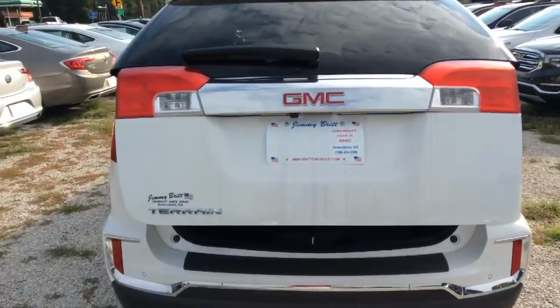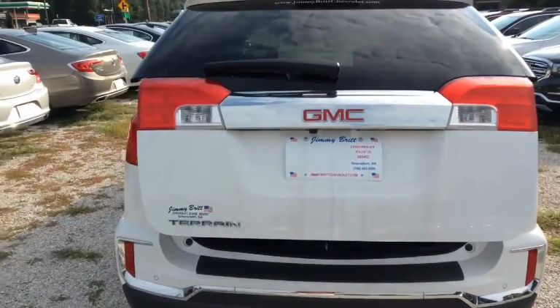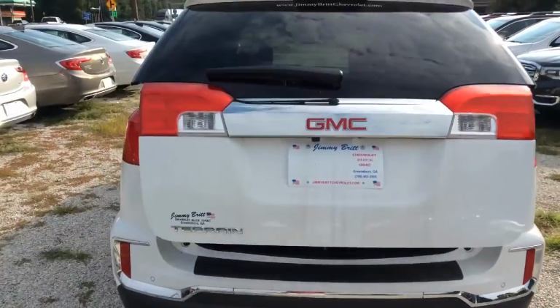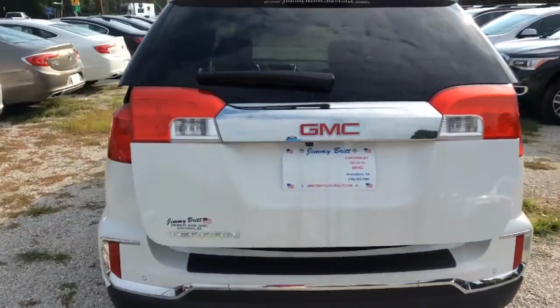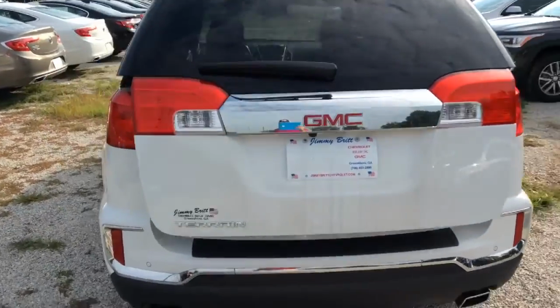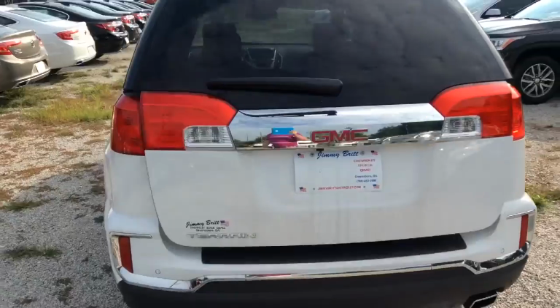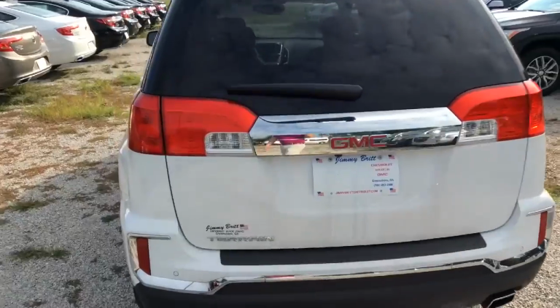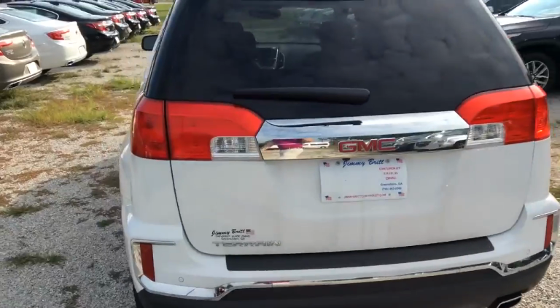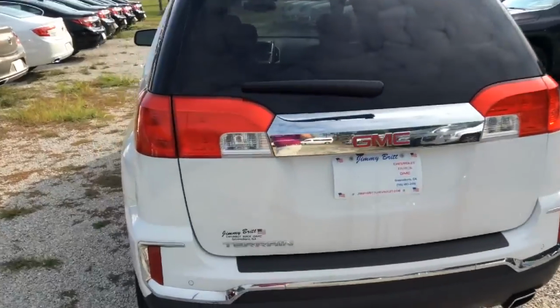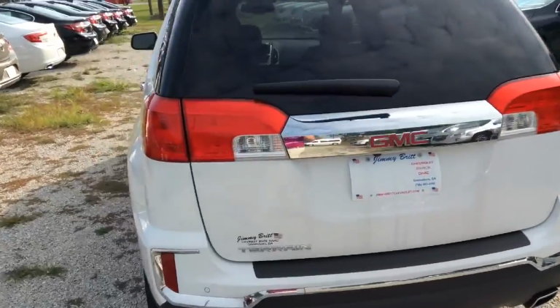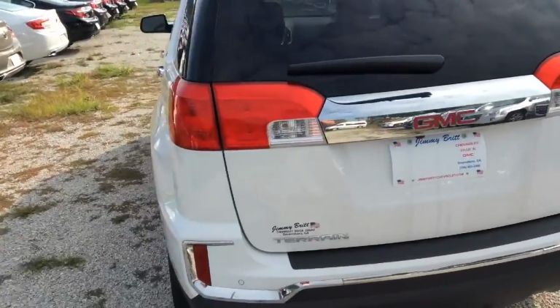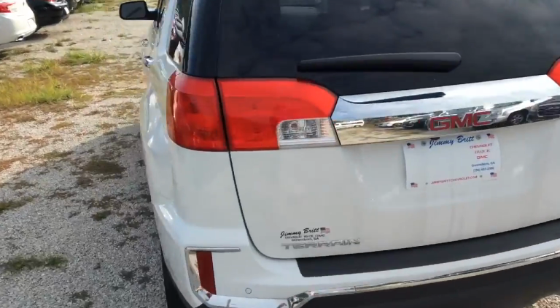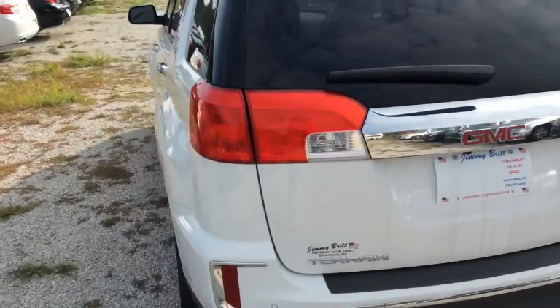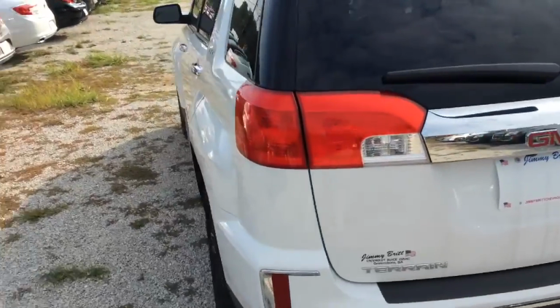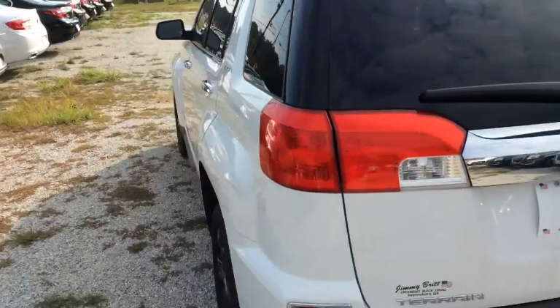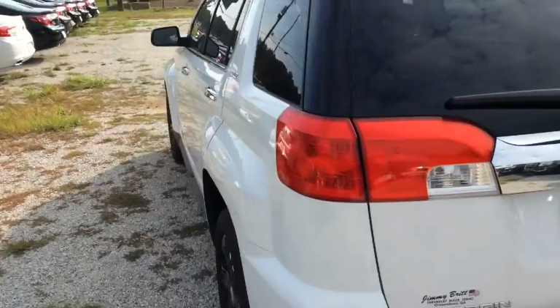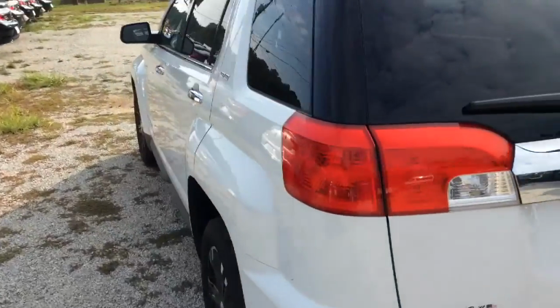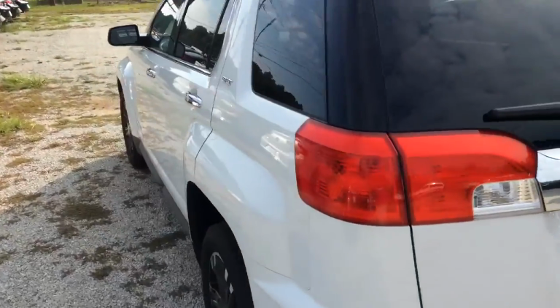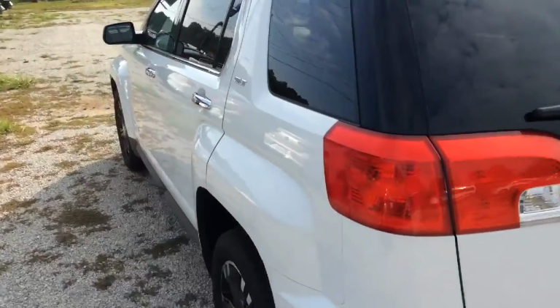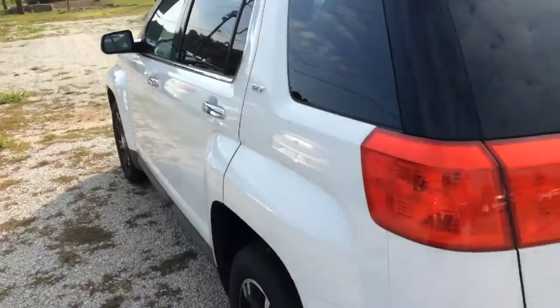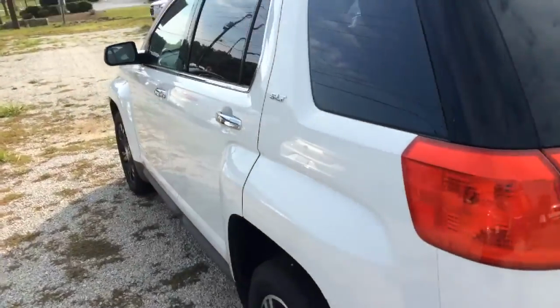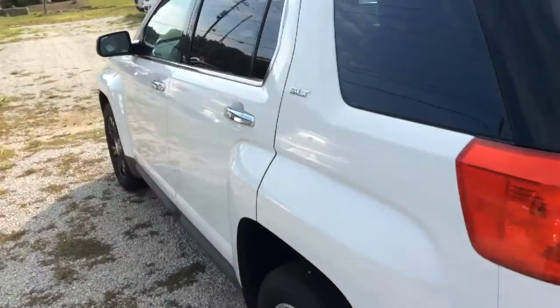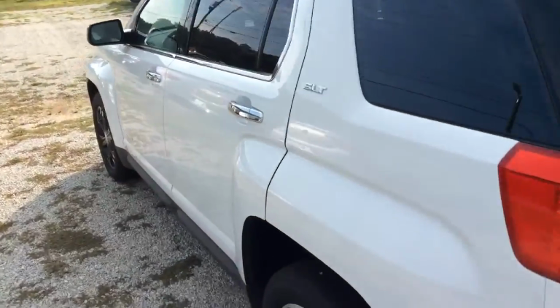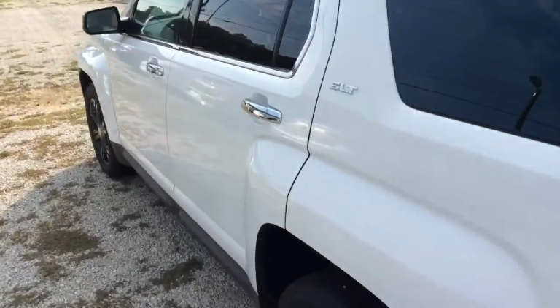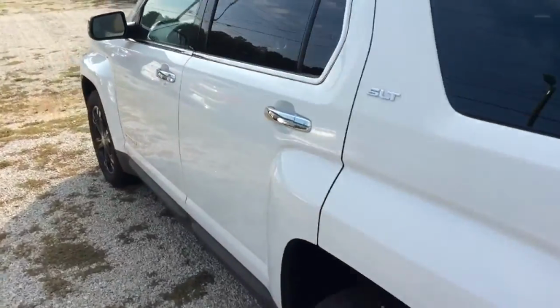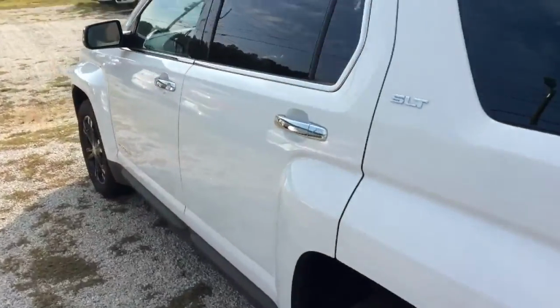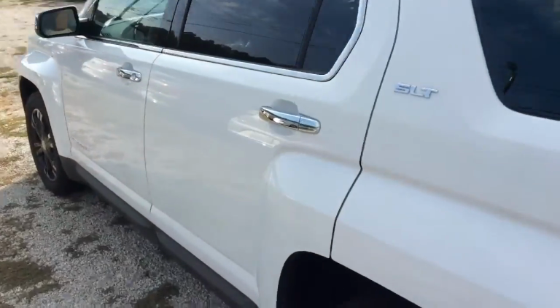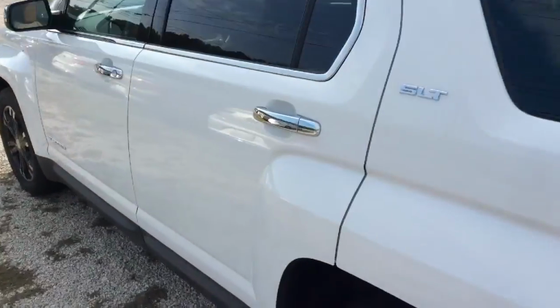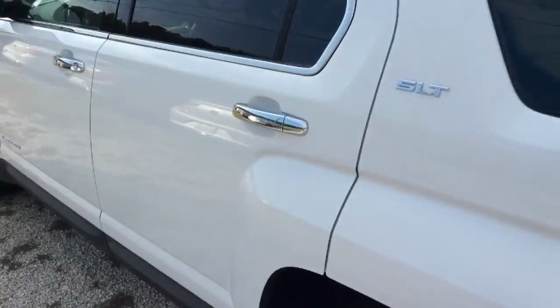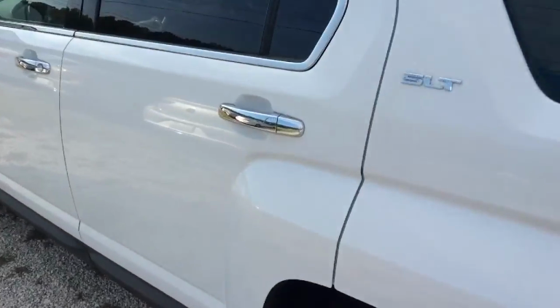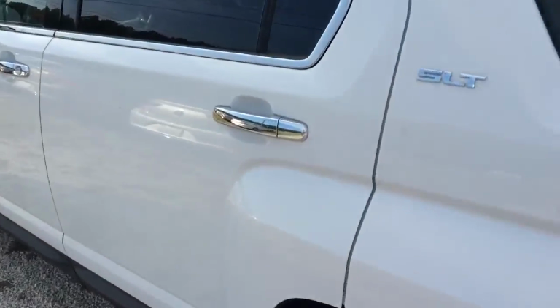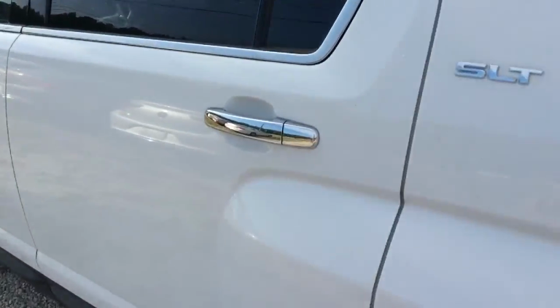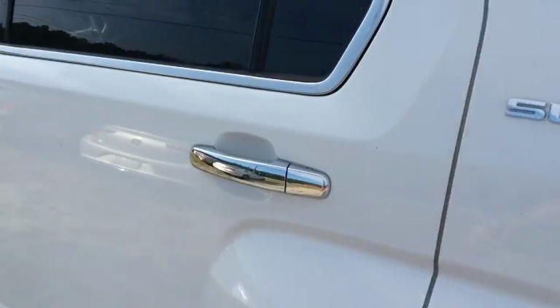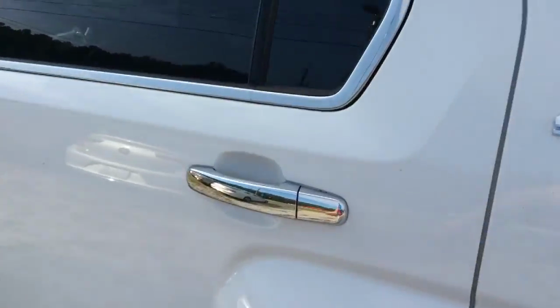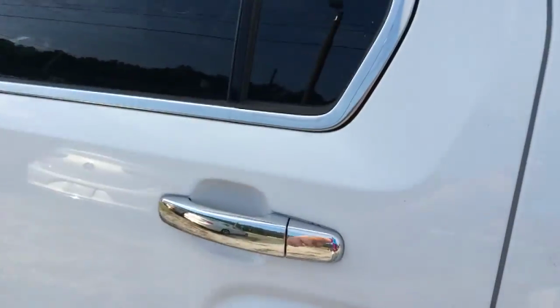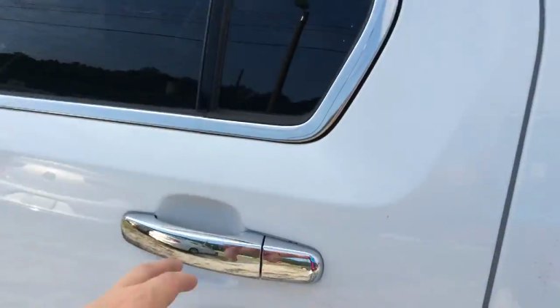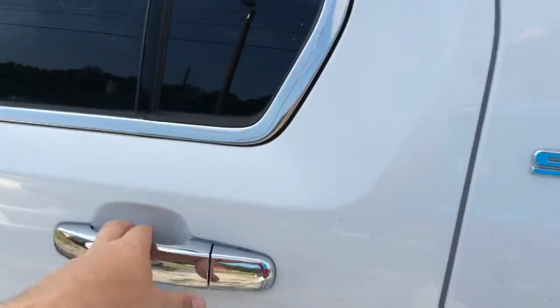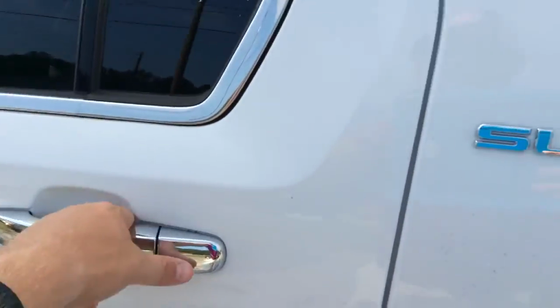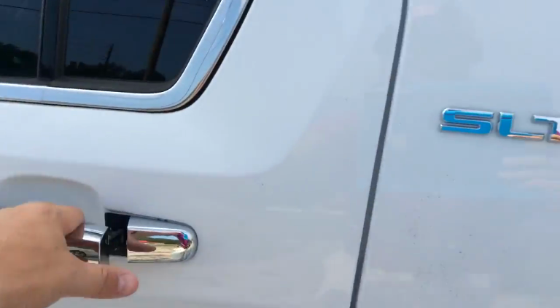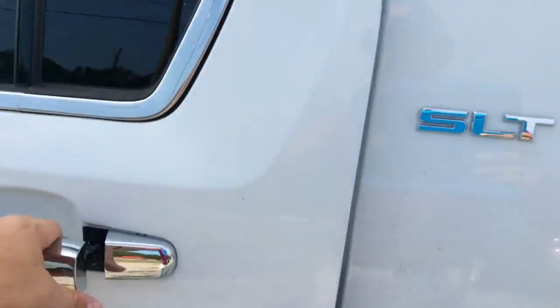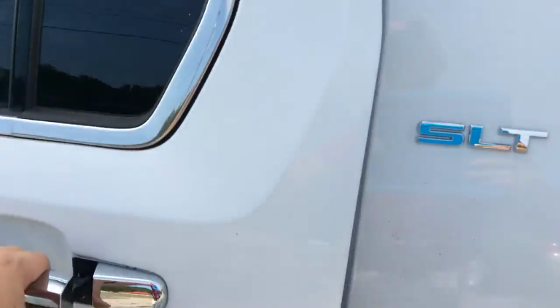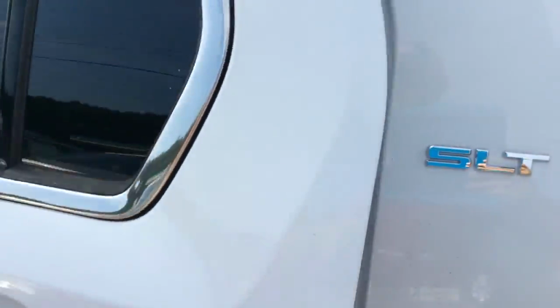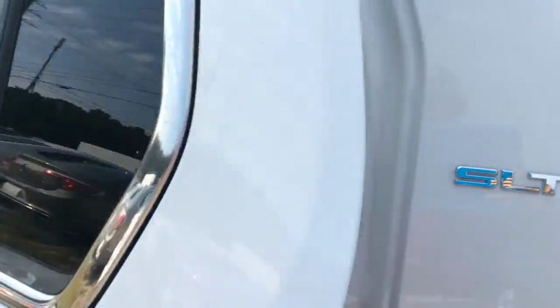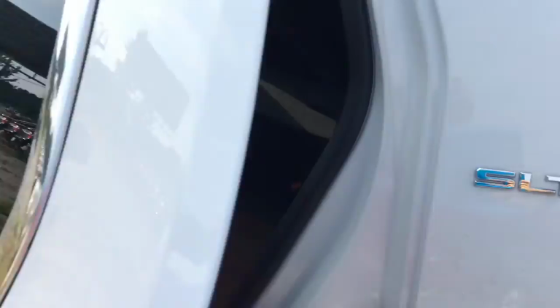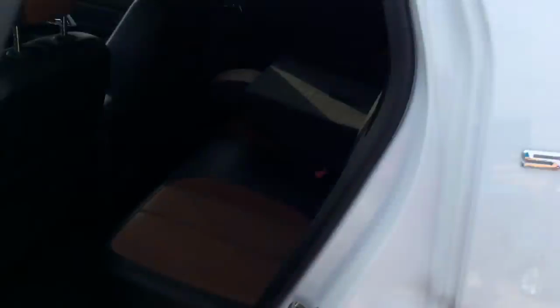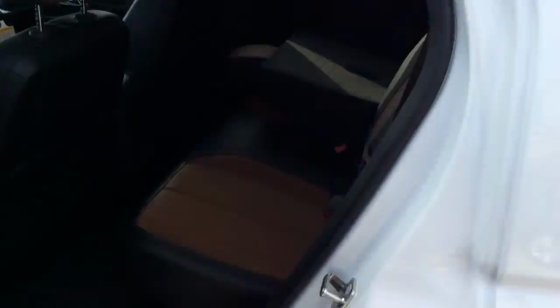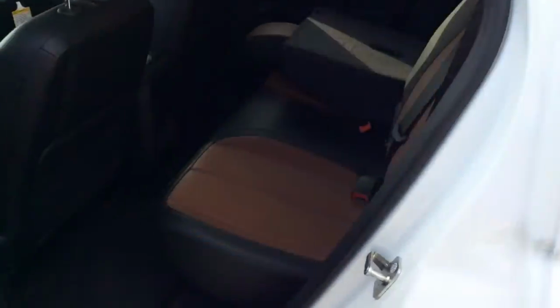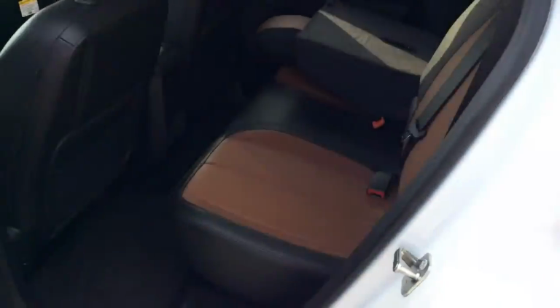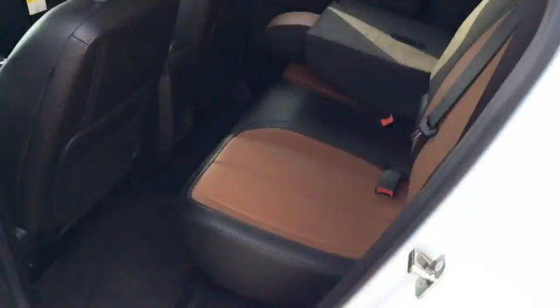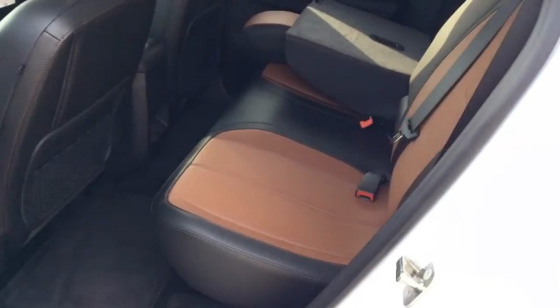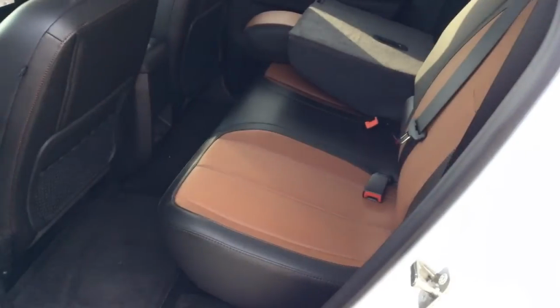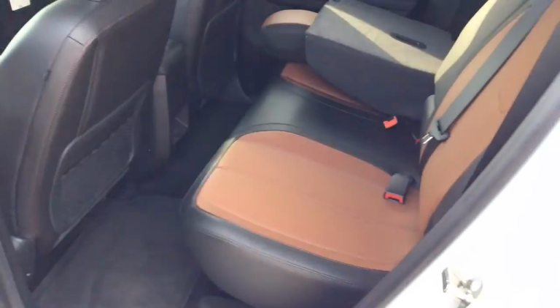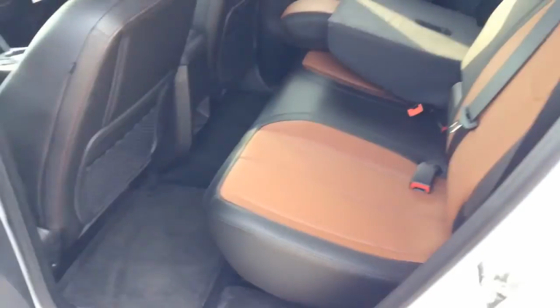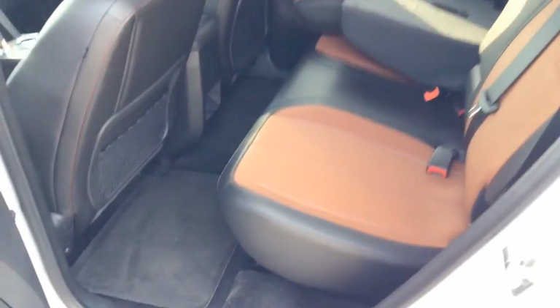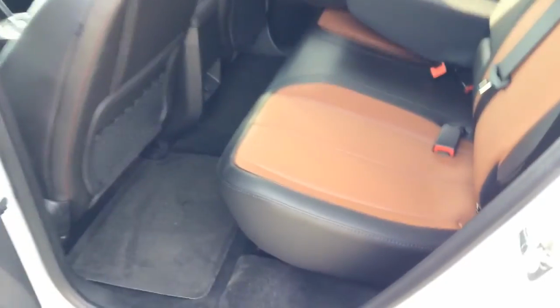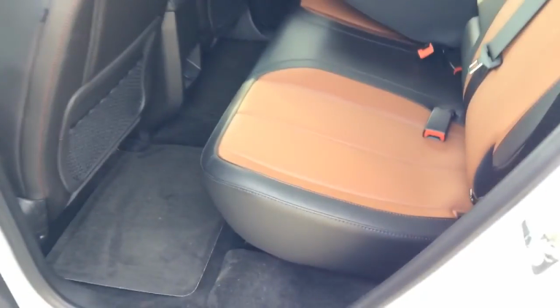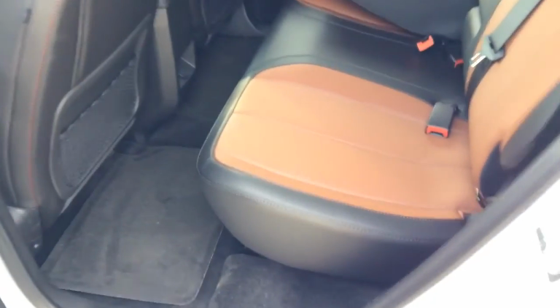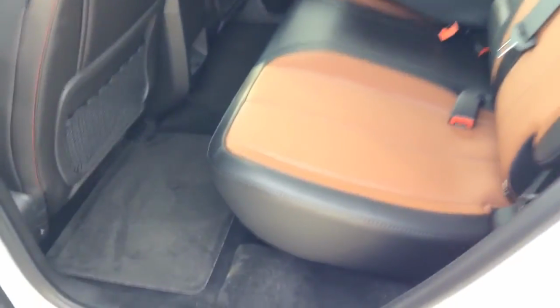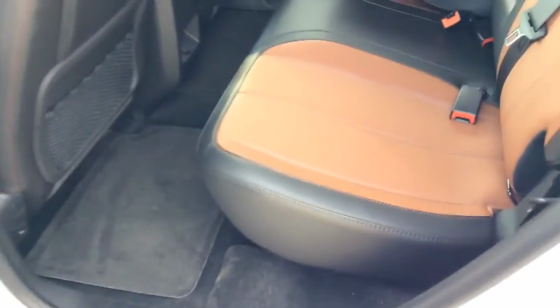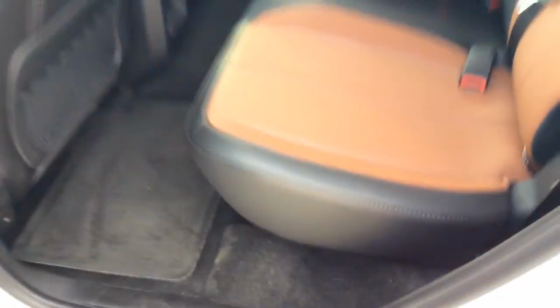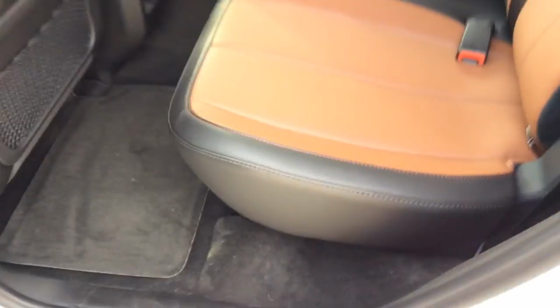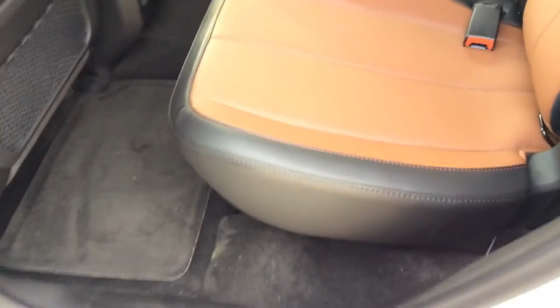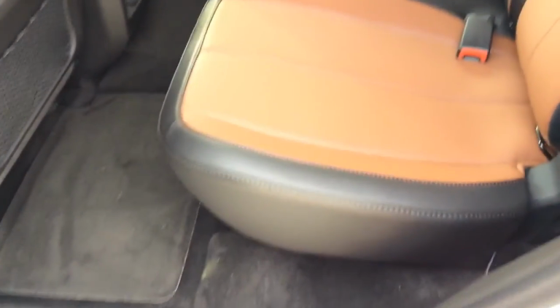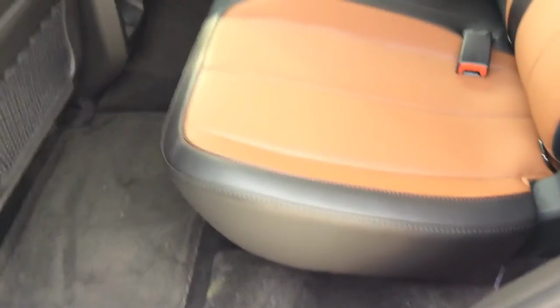We'll go ahead and hop into the second row to show you this beautiful saddle leather interior.